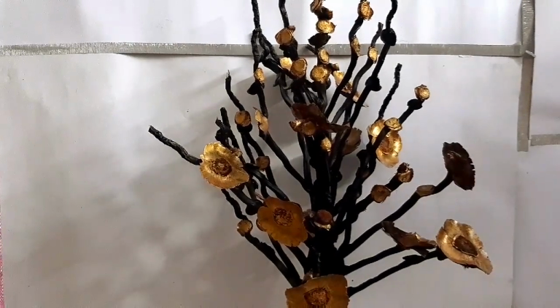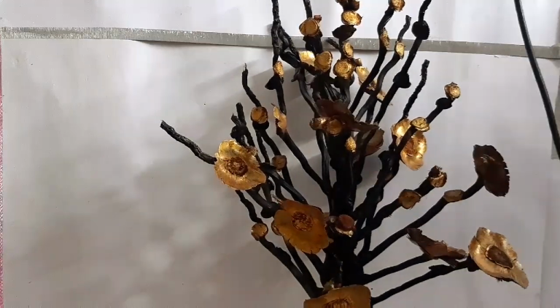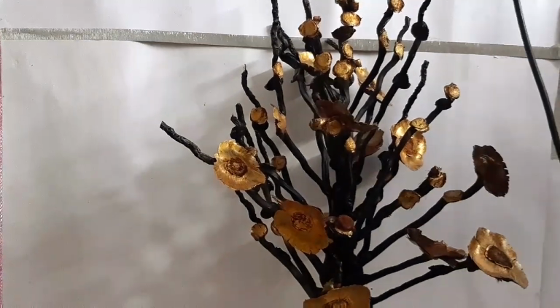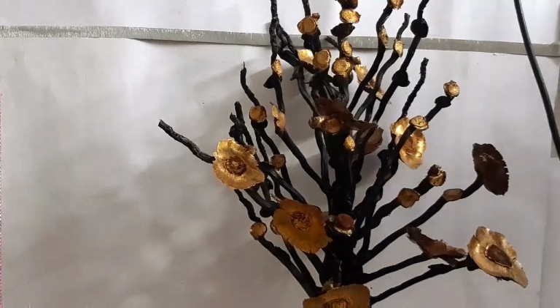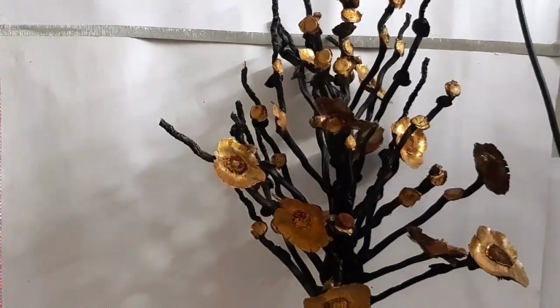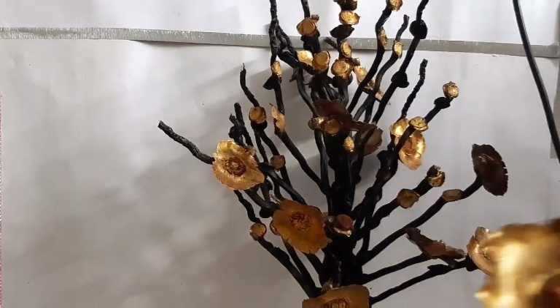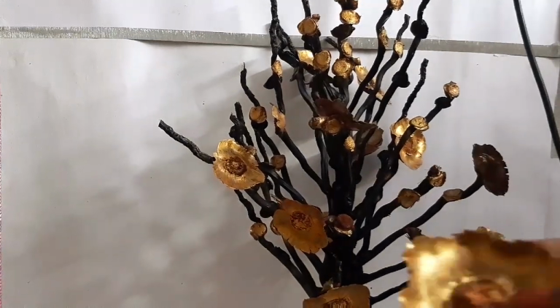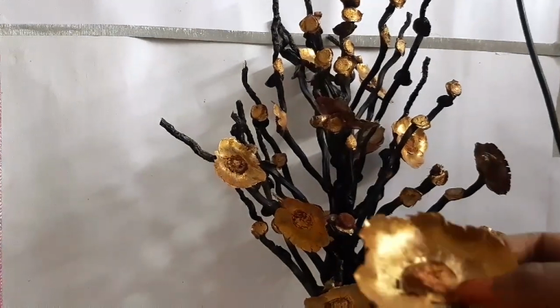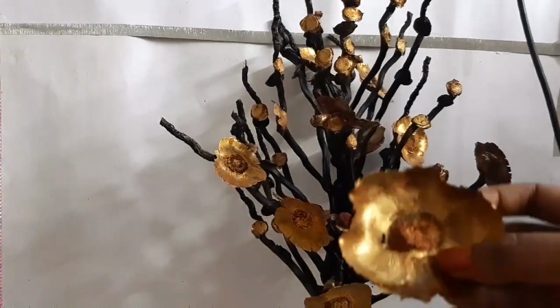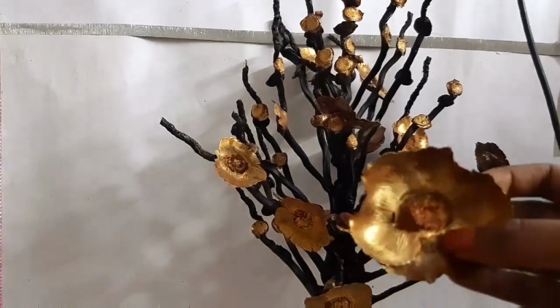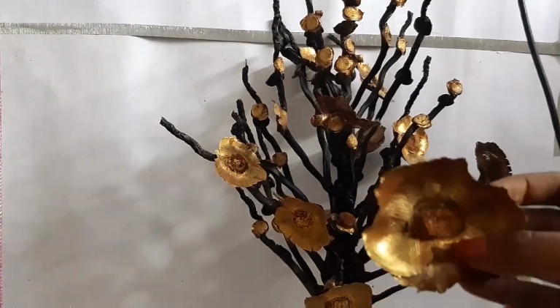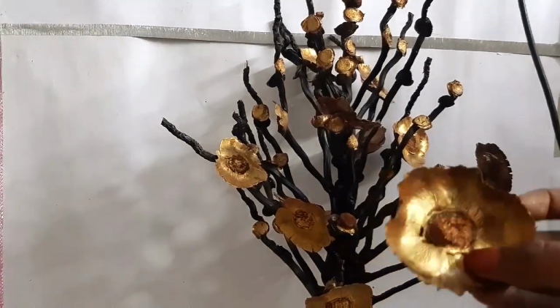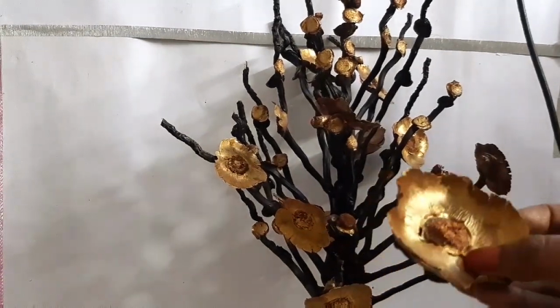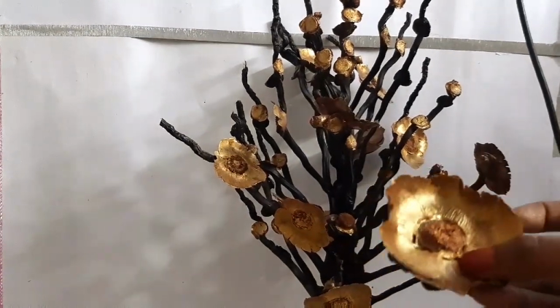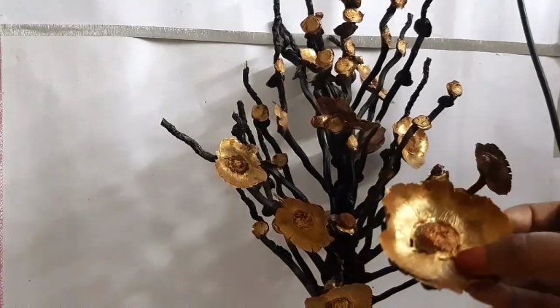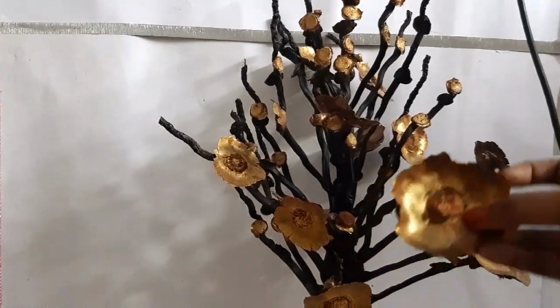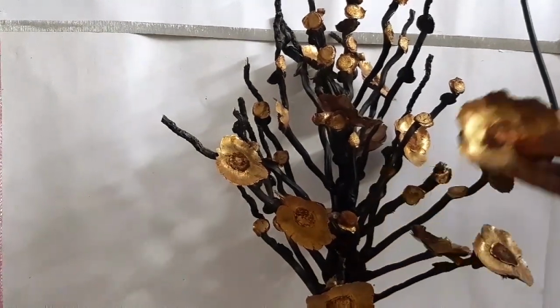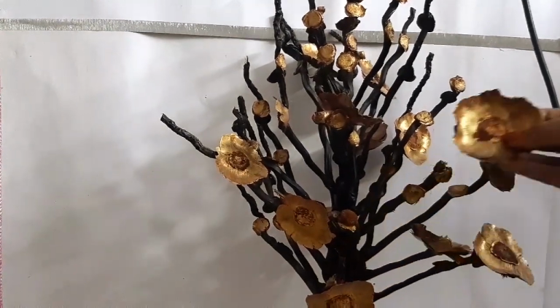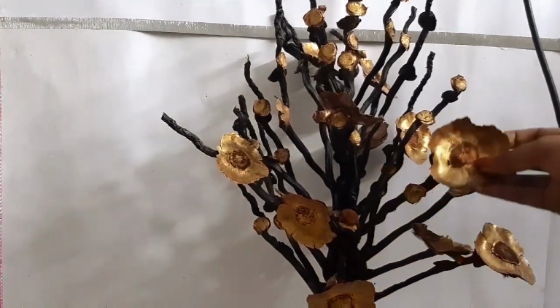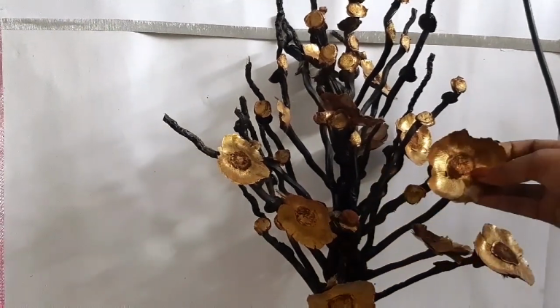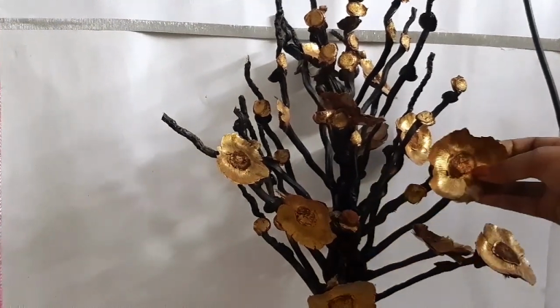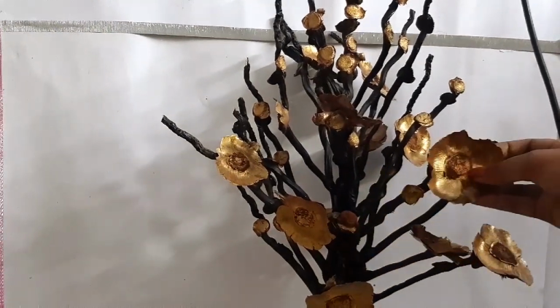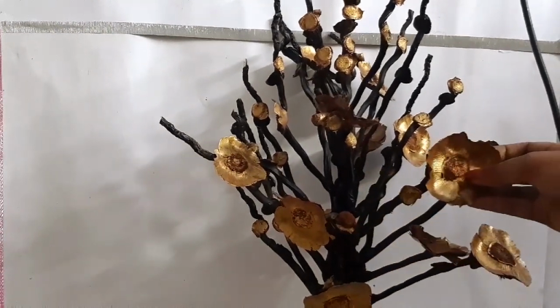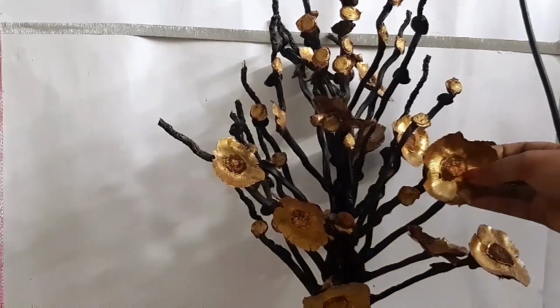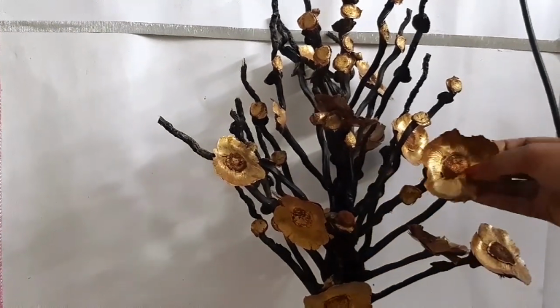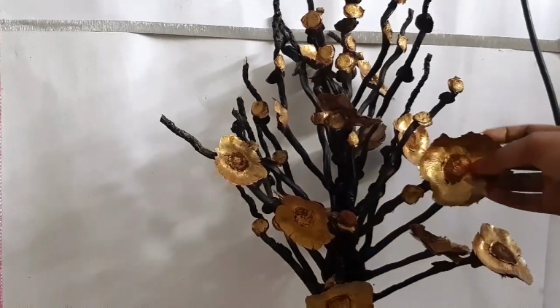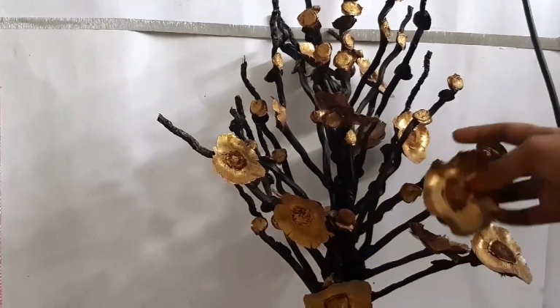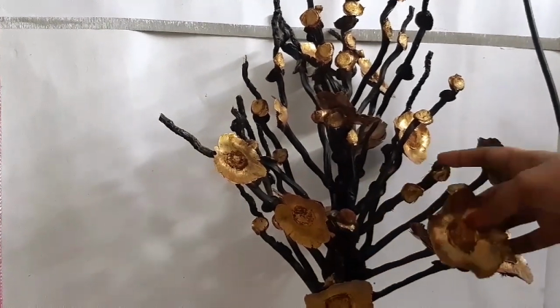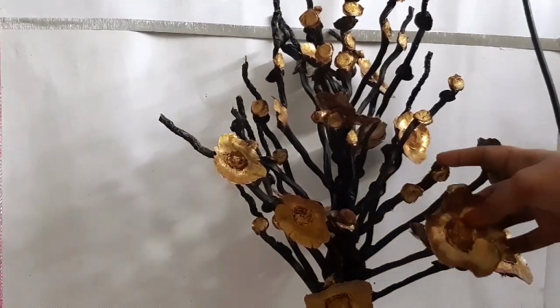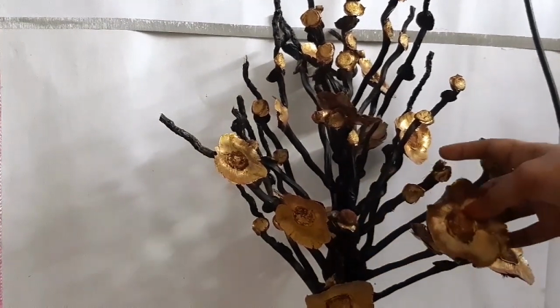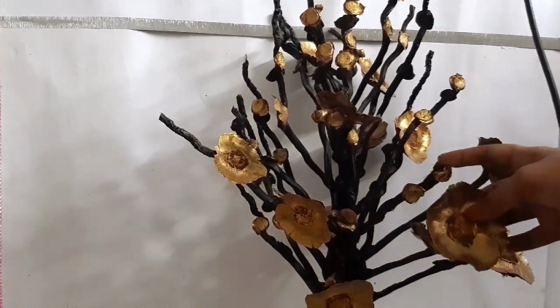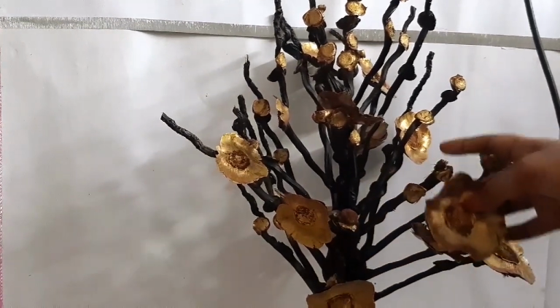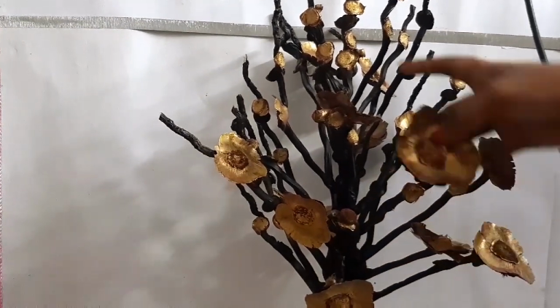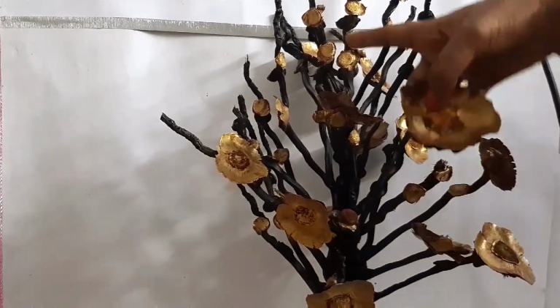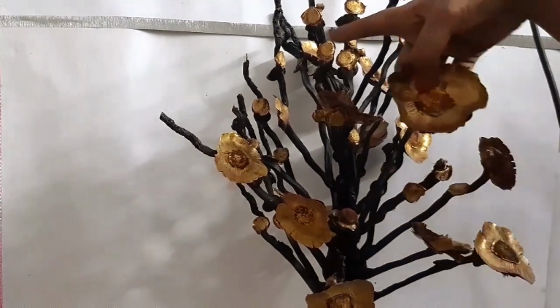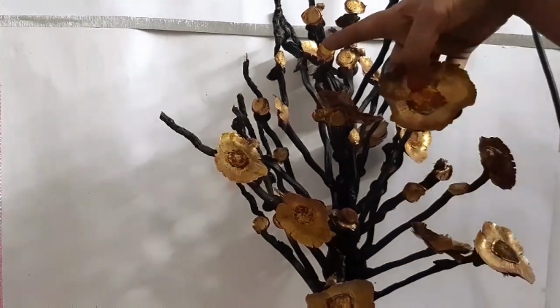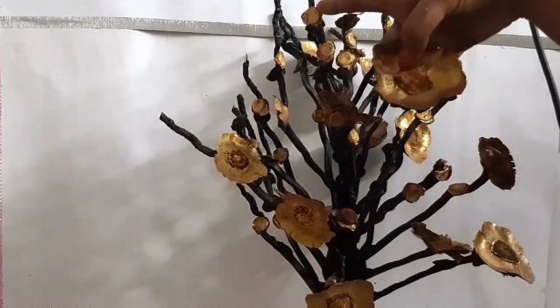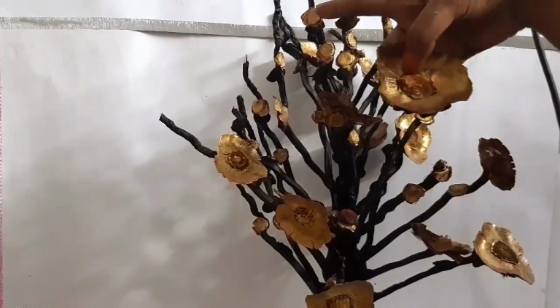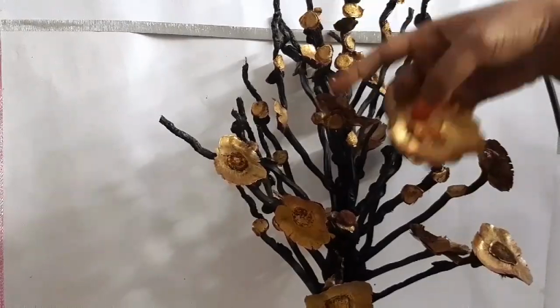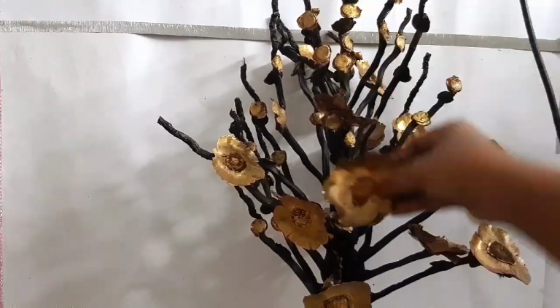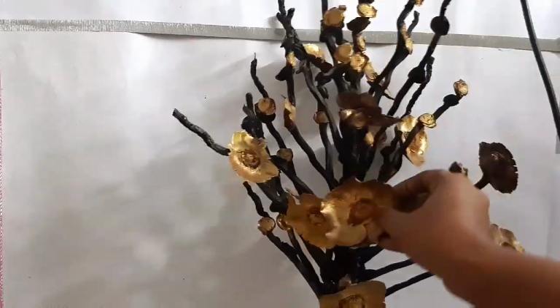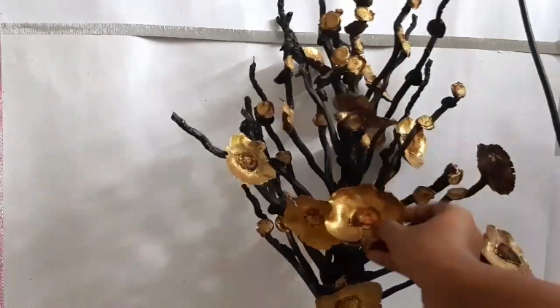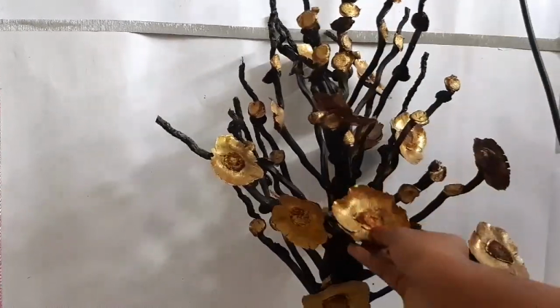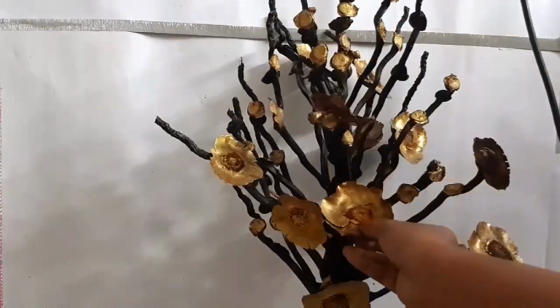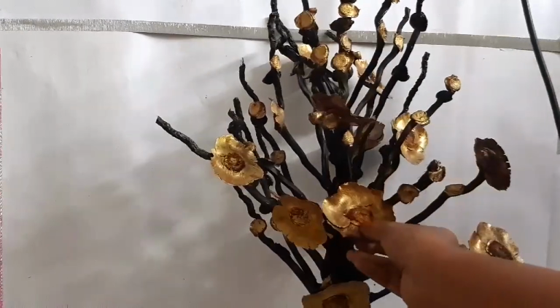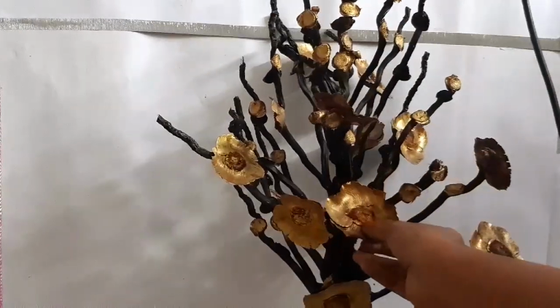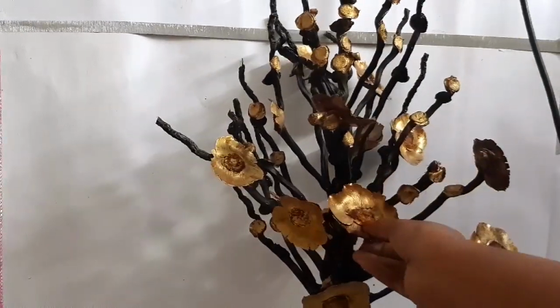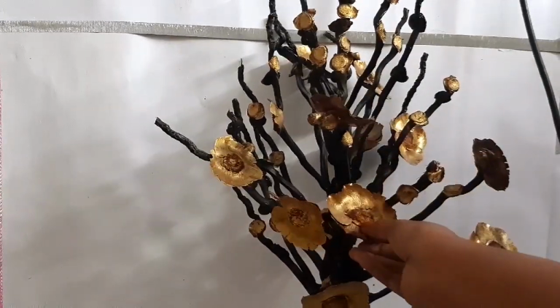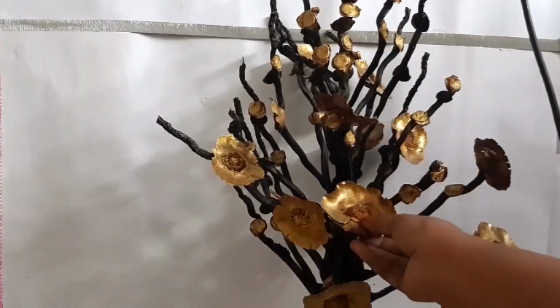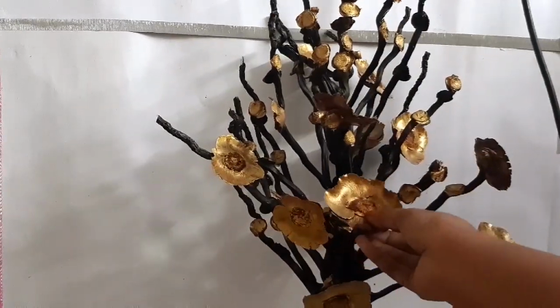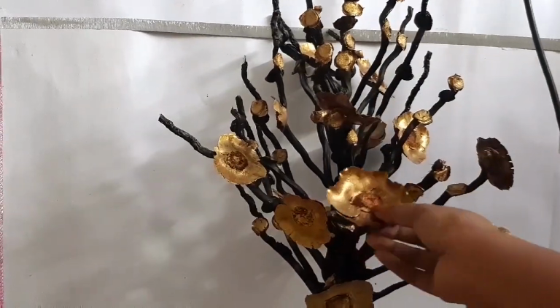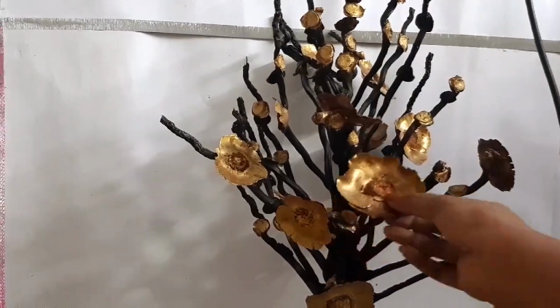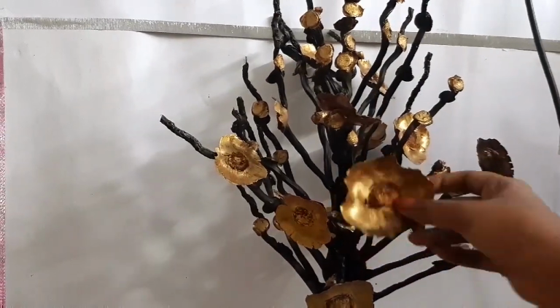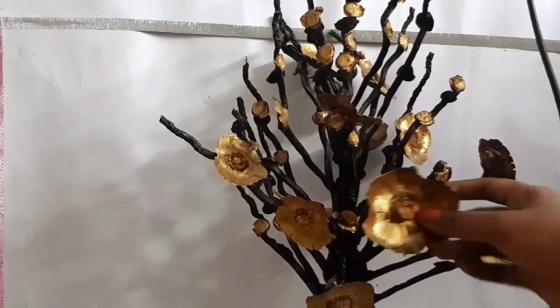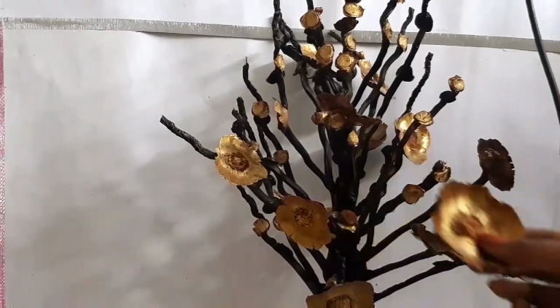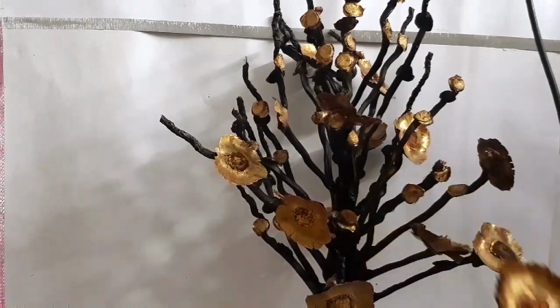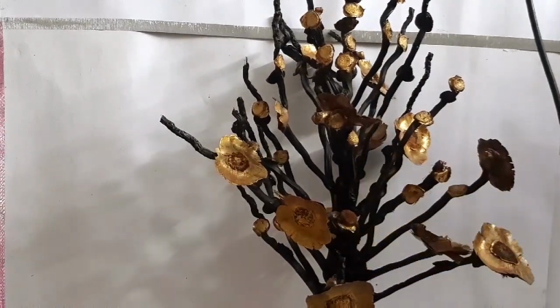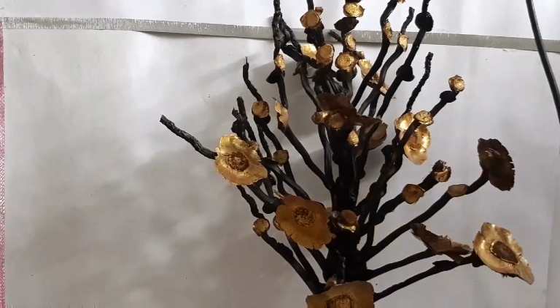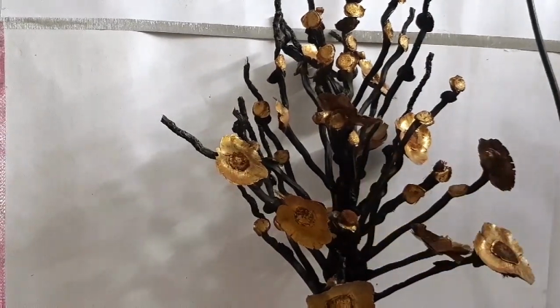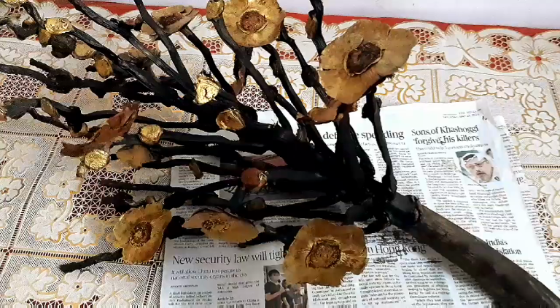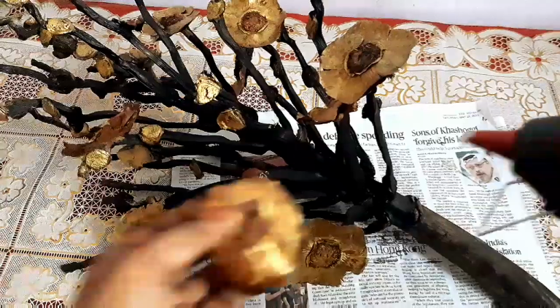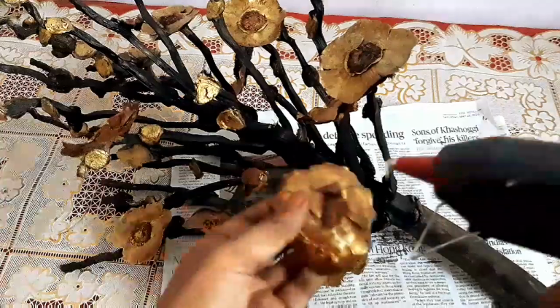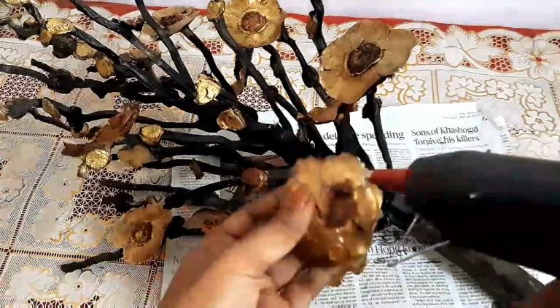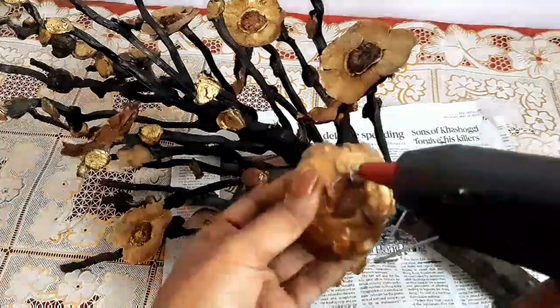Glue some more flowers on the empty branches over here. Take care.